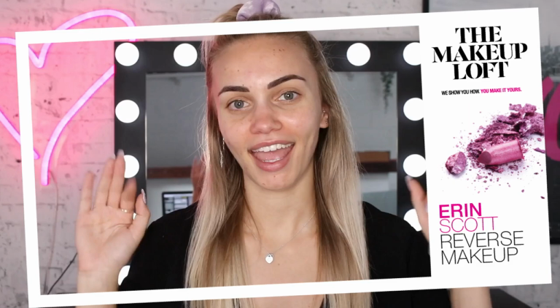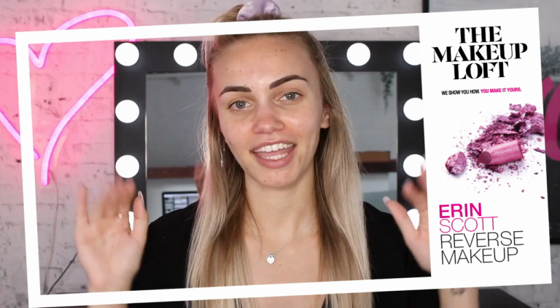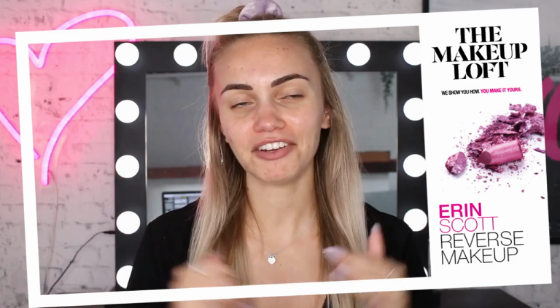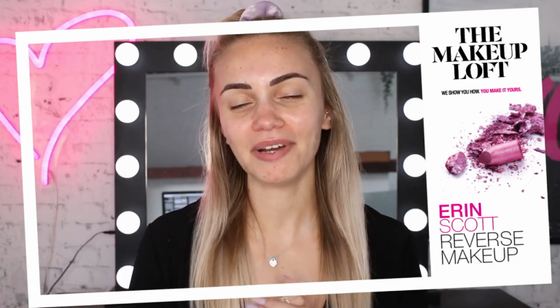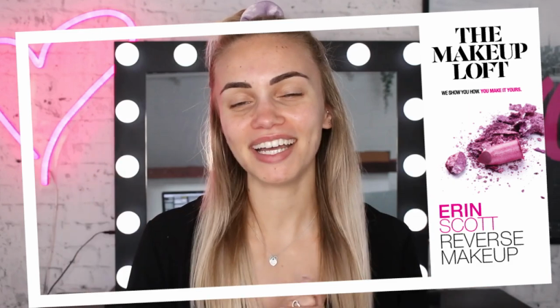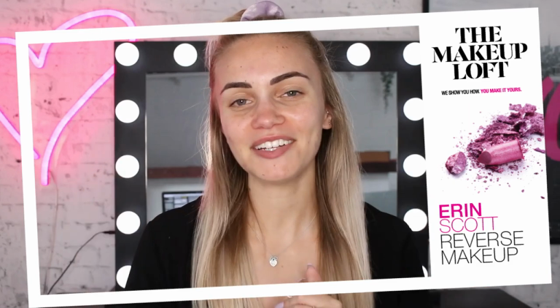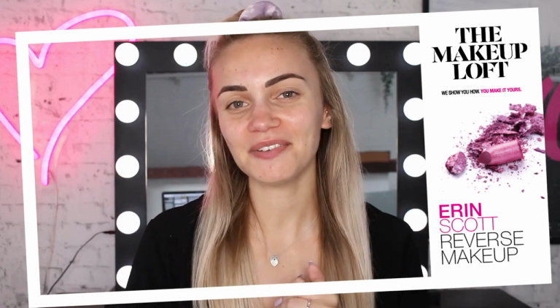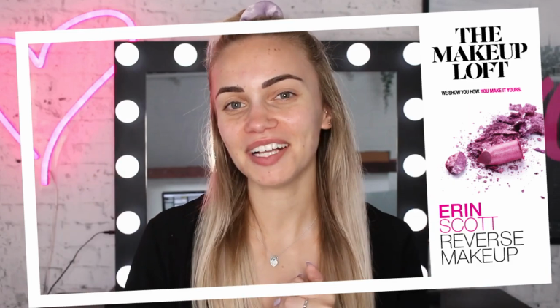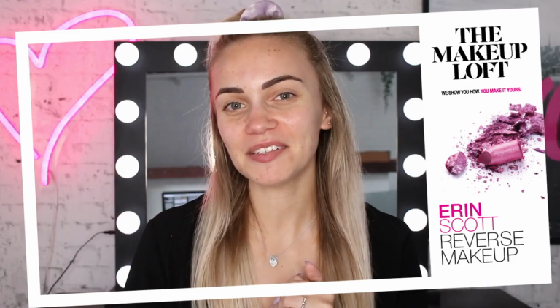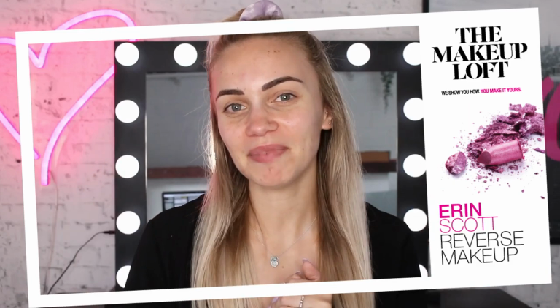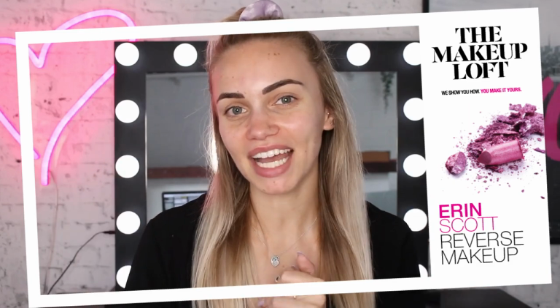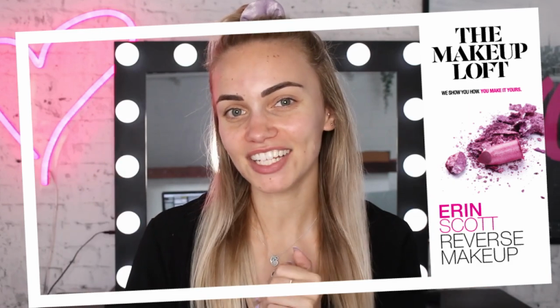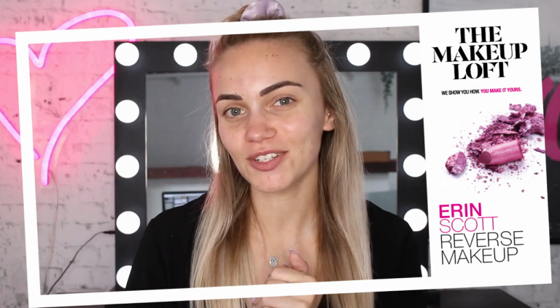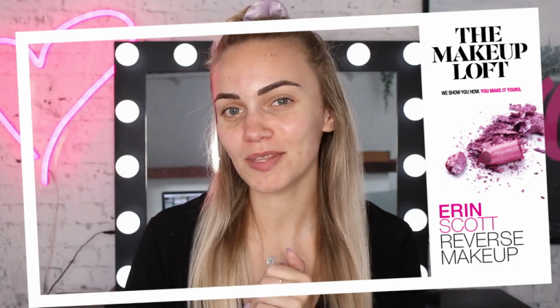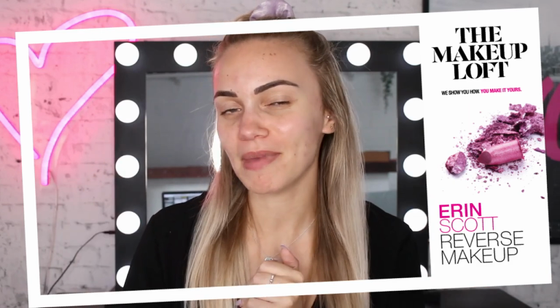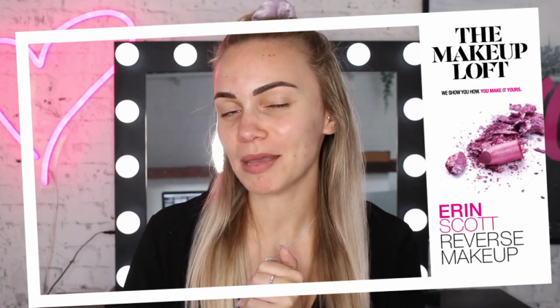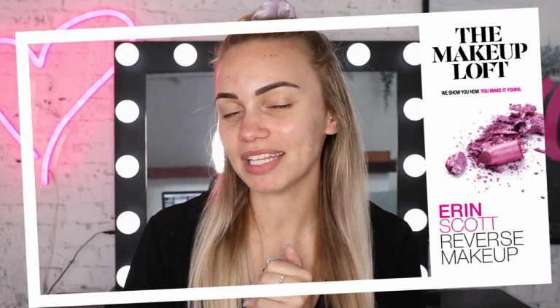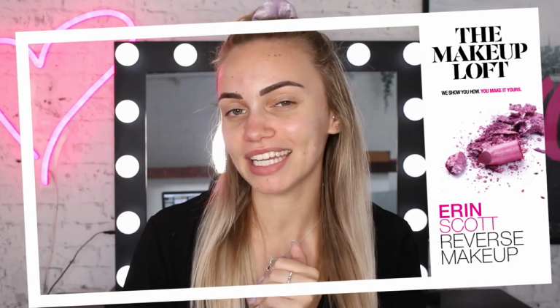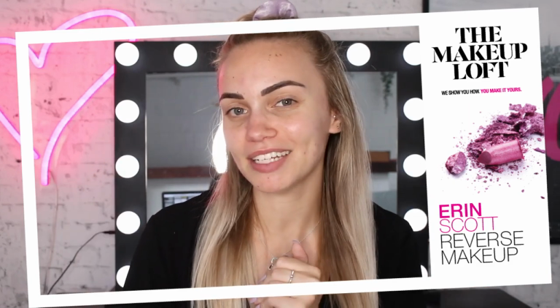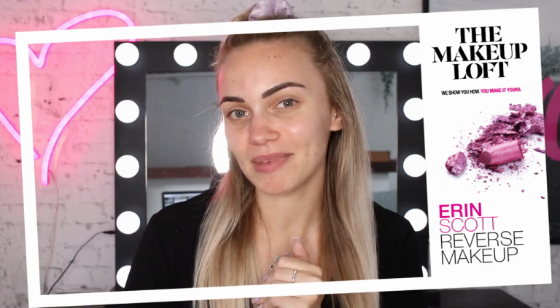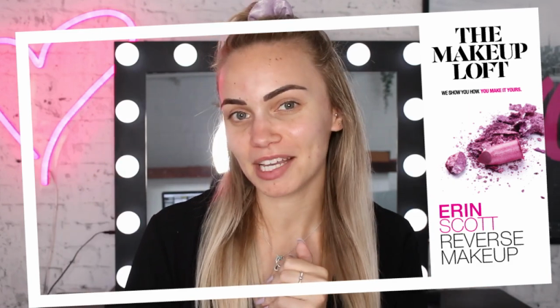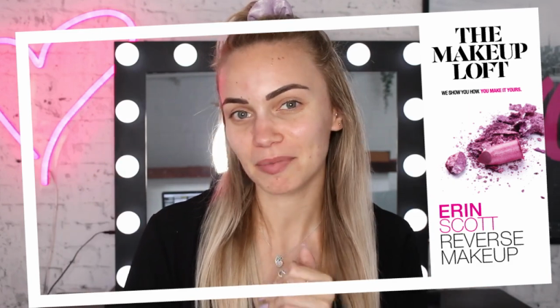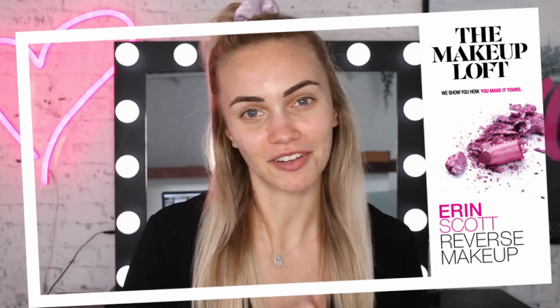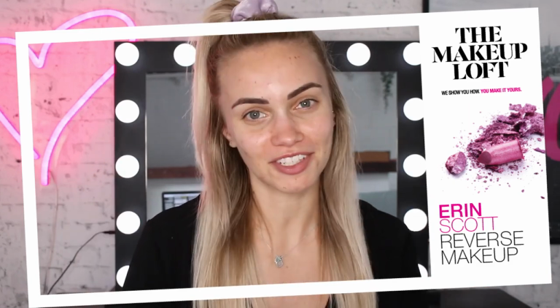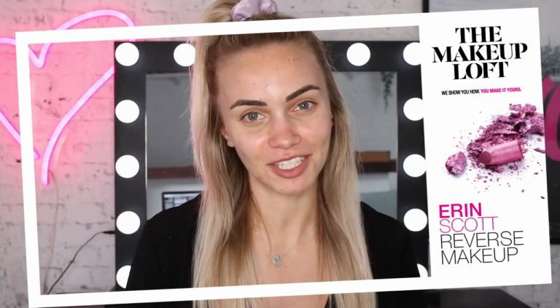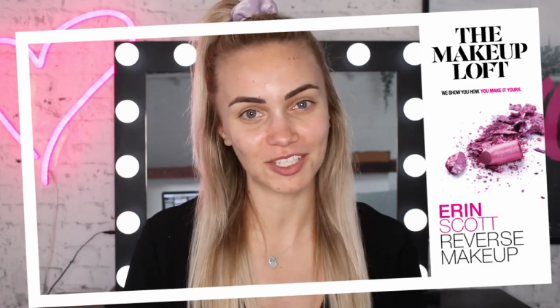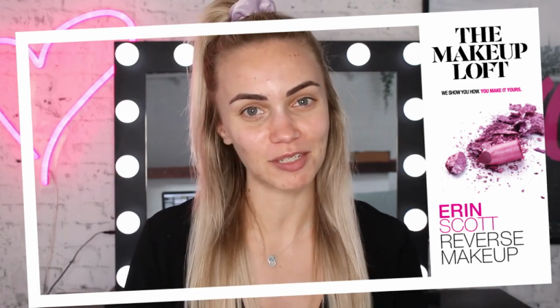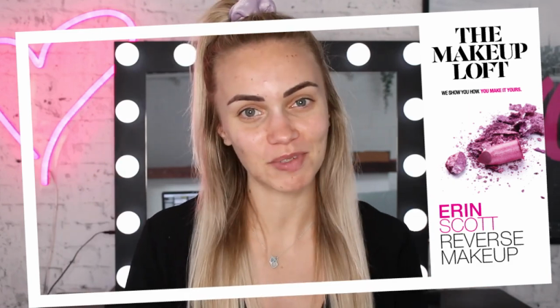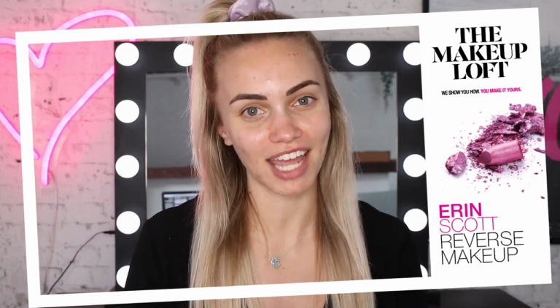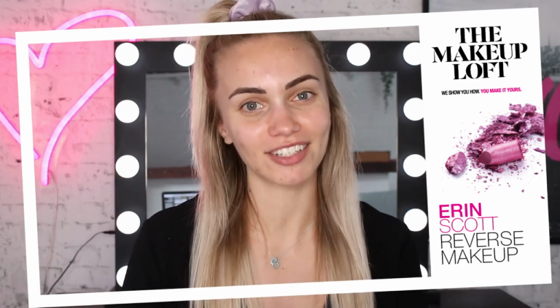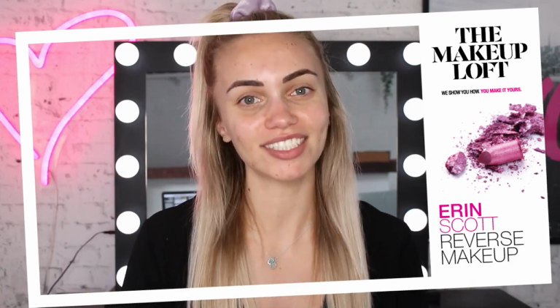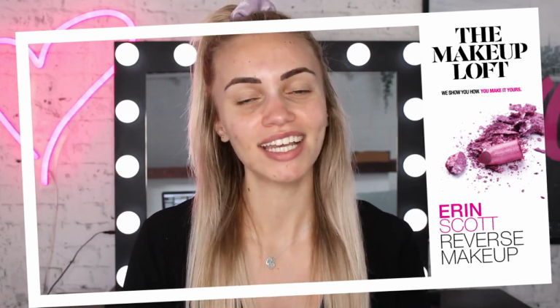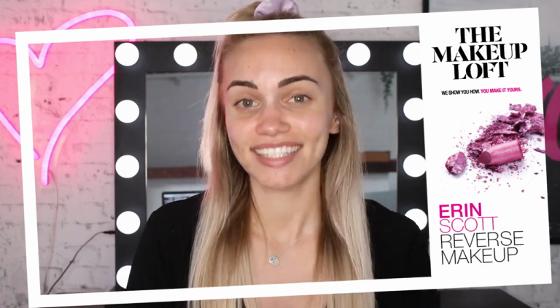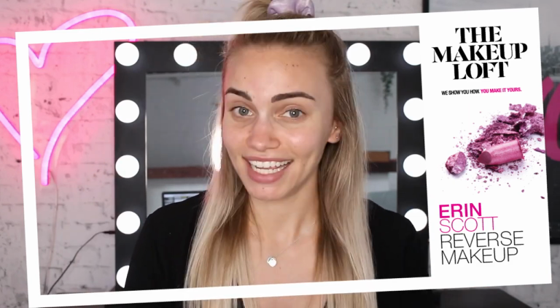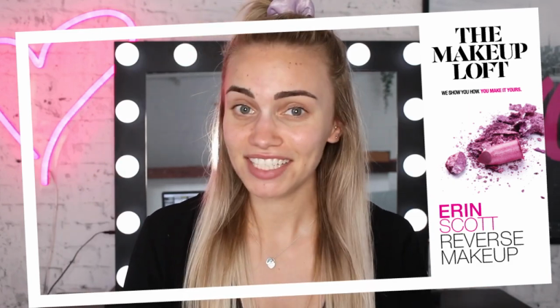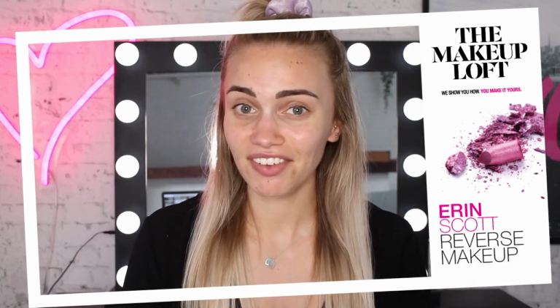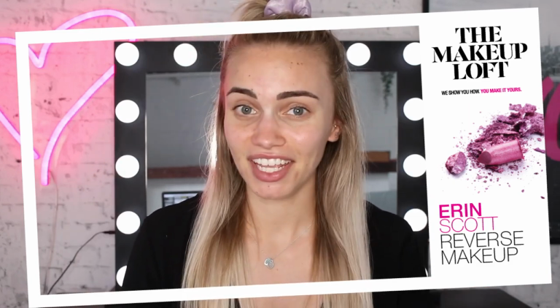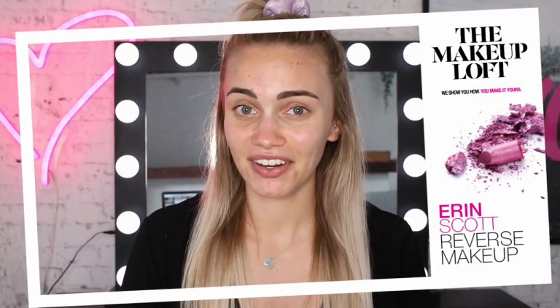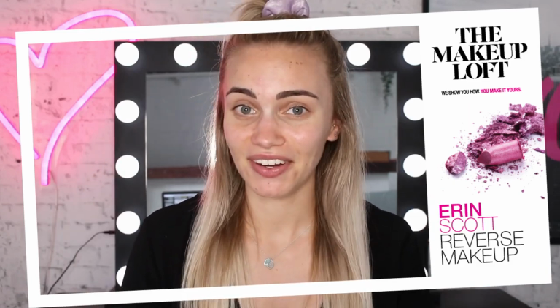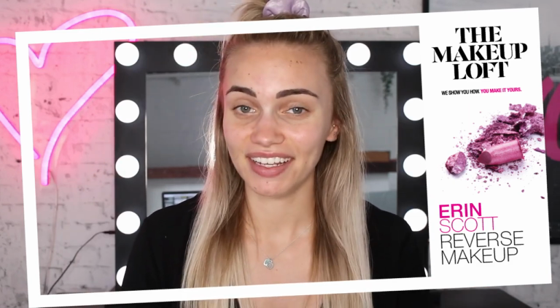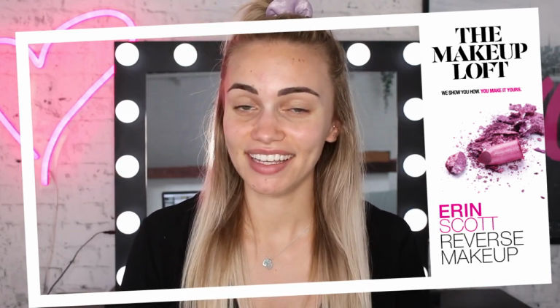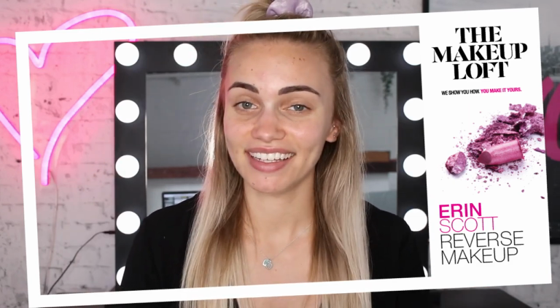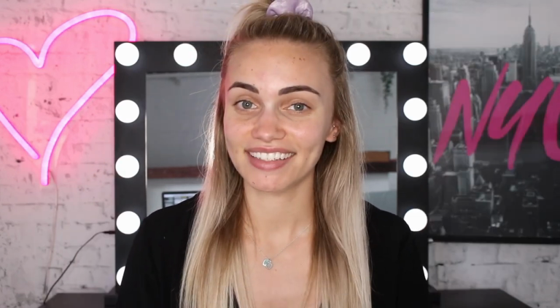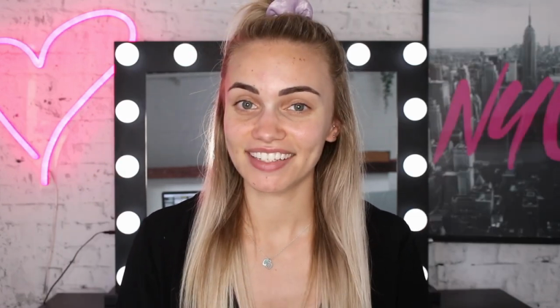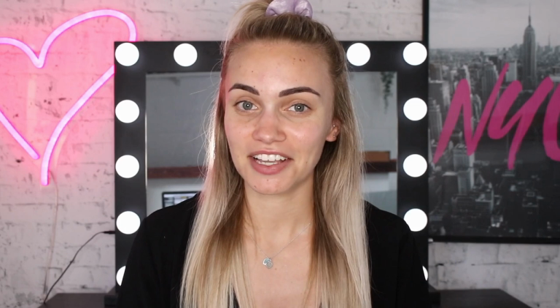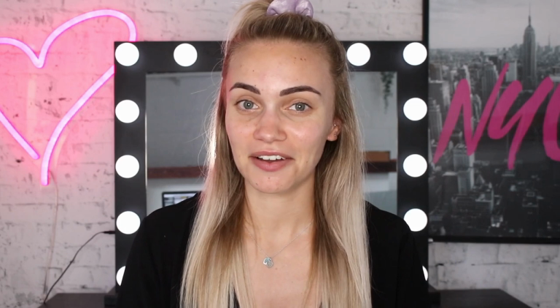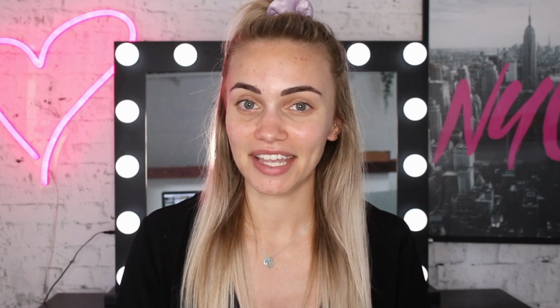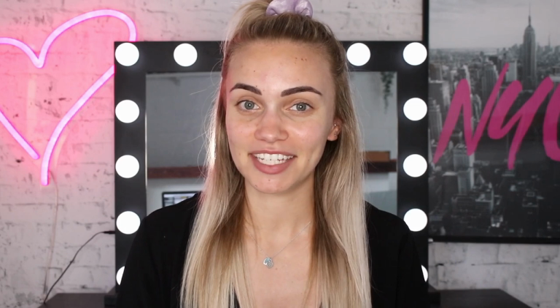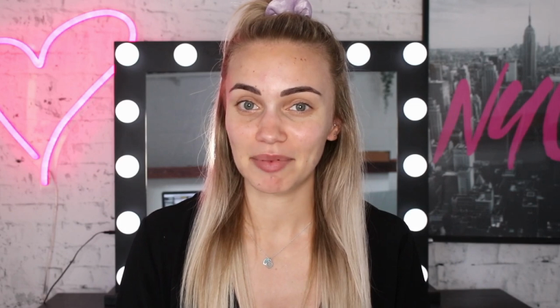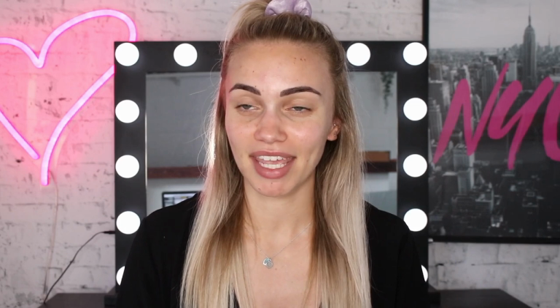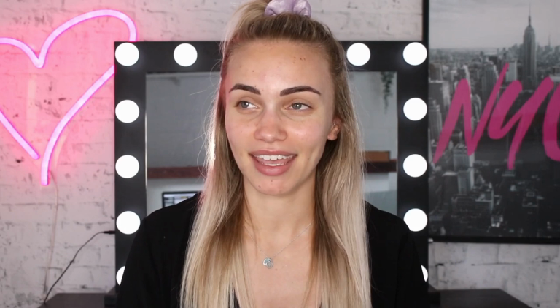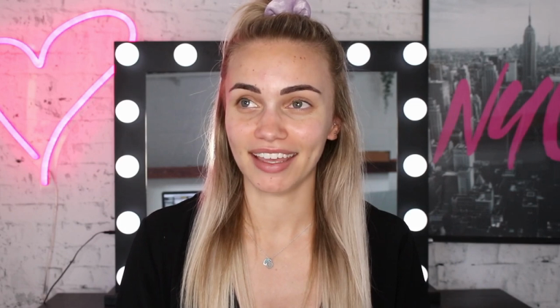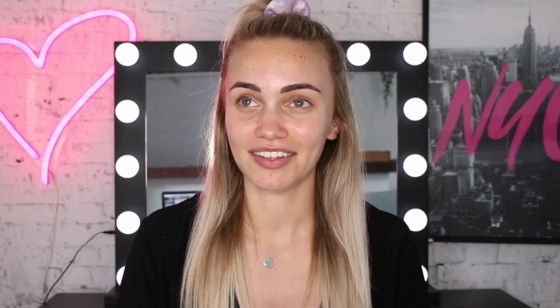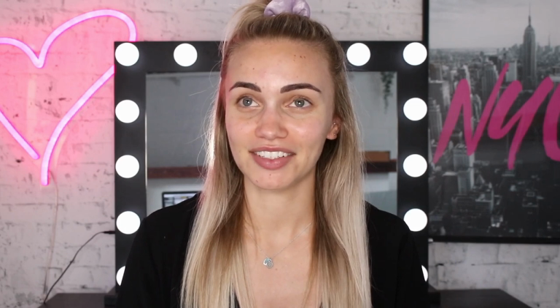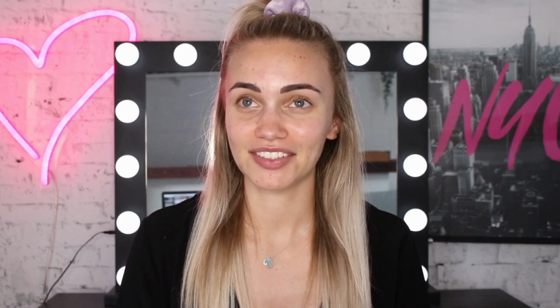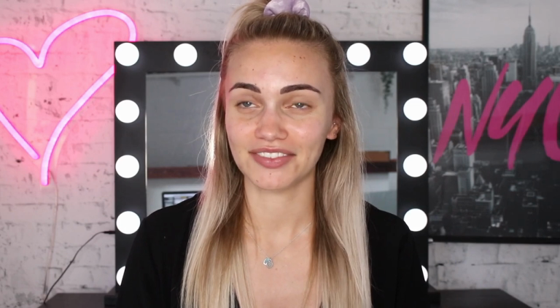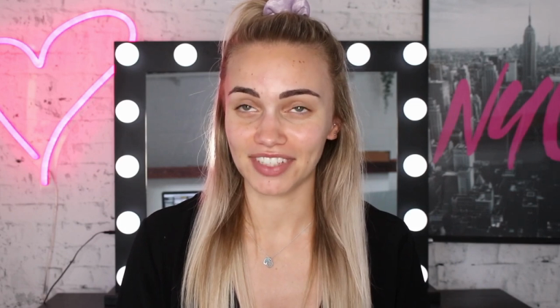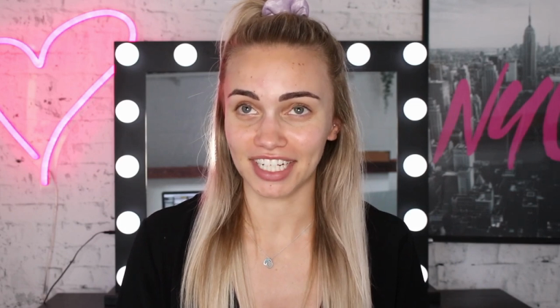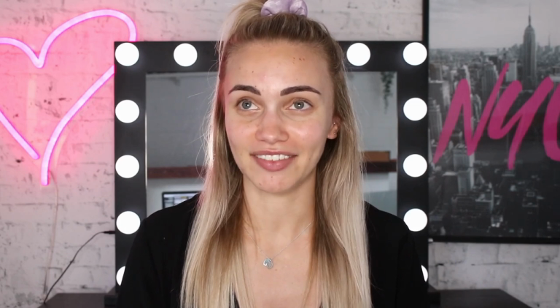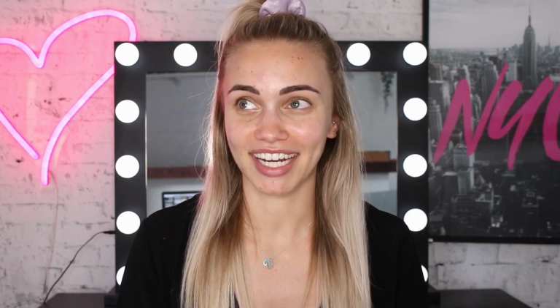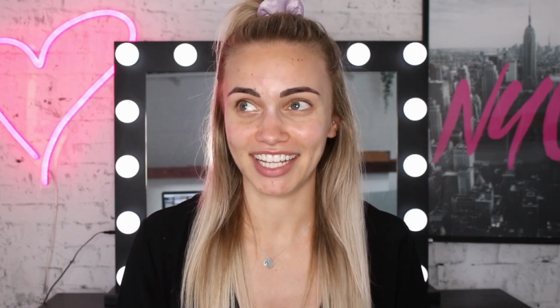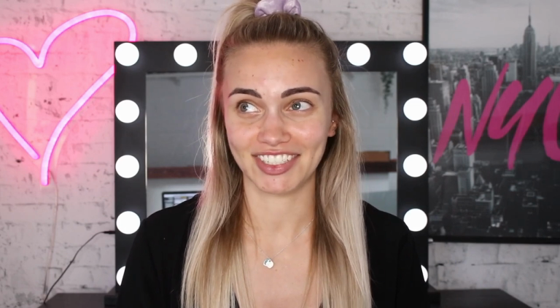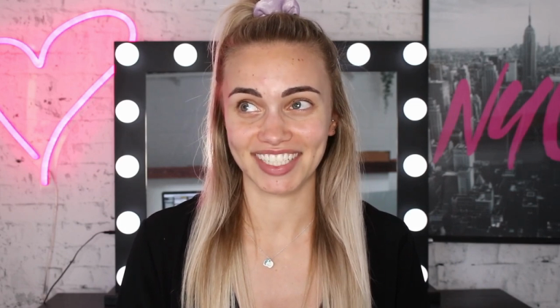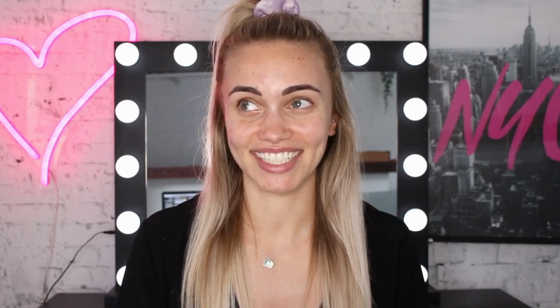Hey everyone, welcome back to the Maybelline Makeup Loft YouTube channel. Today's video is going to be very, very interesting.